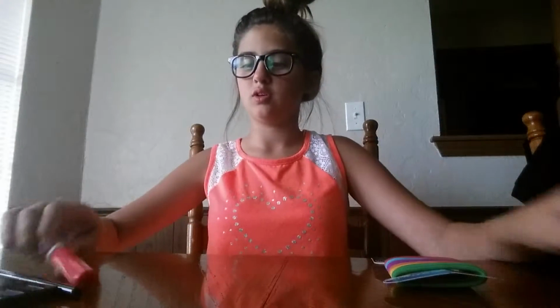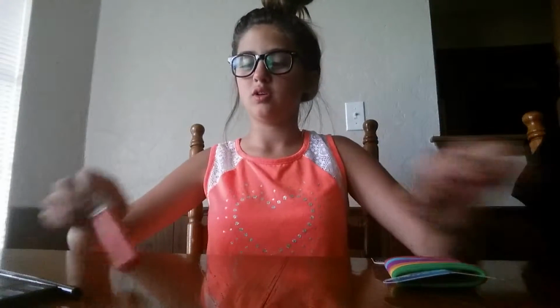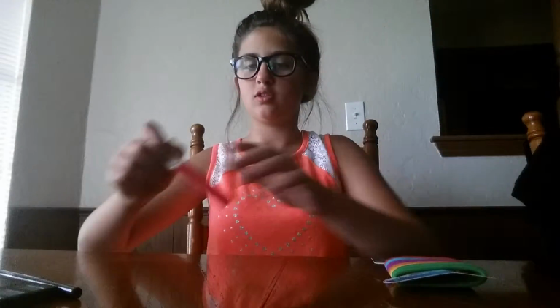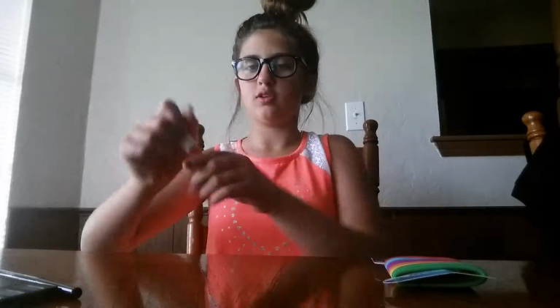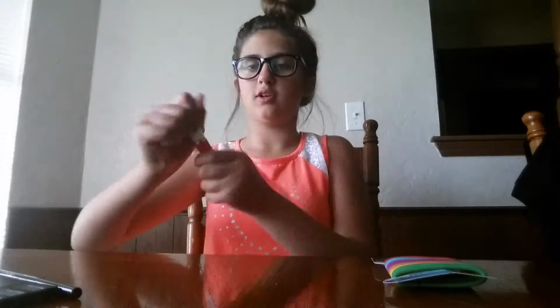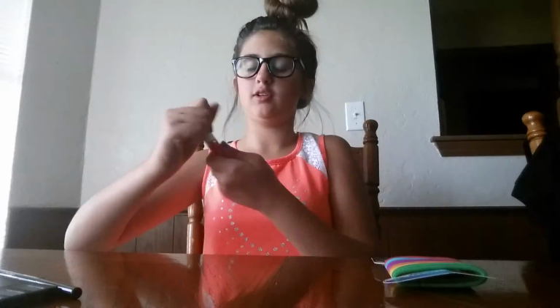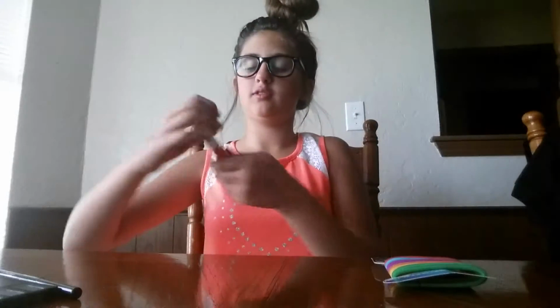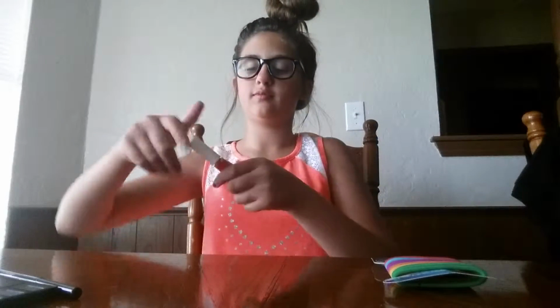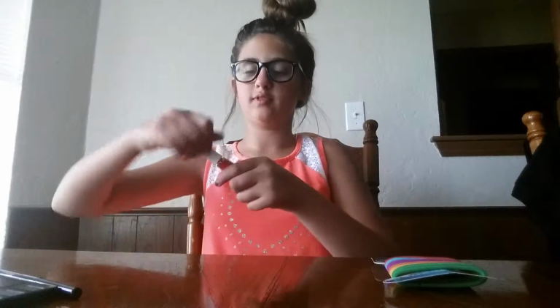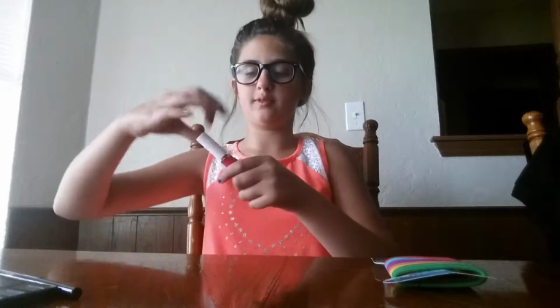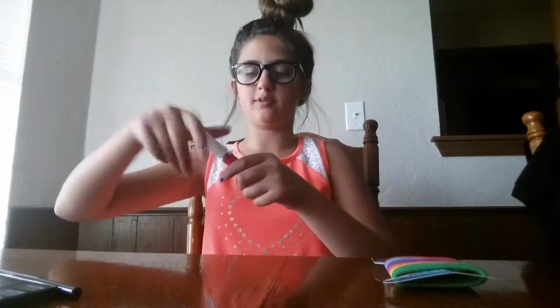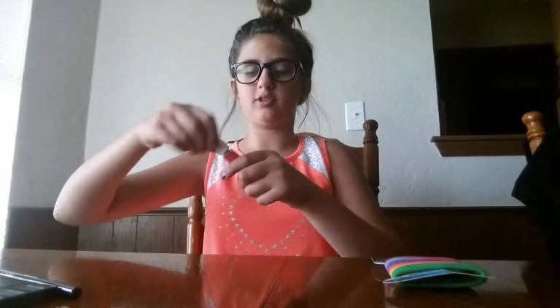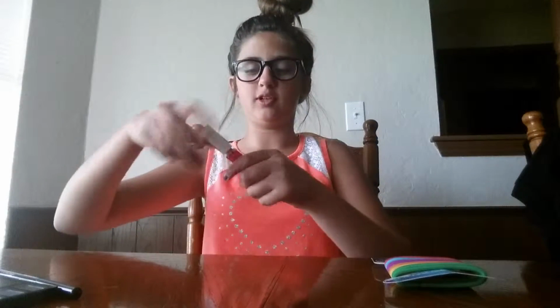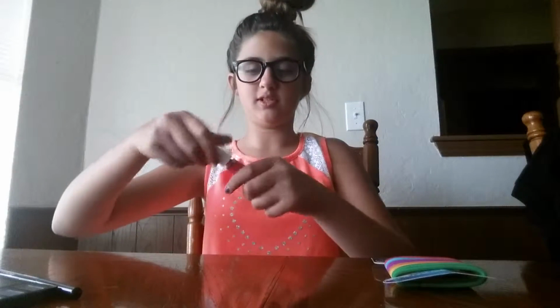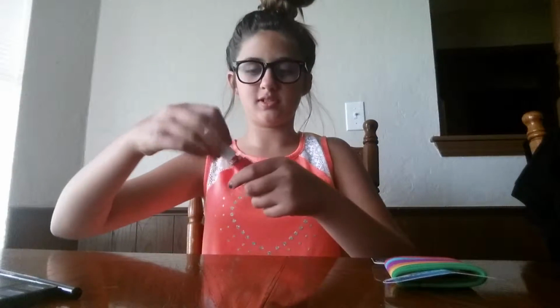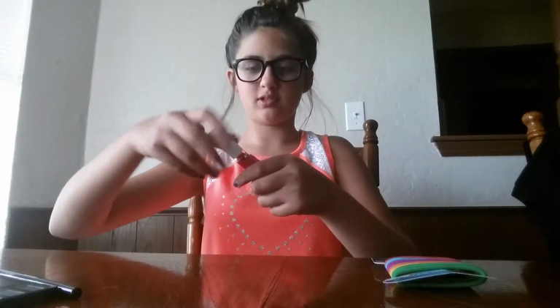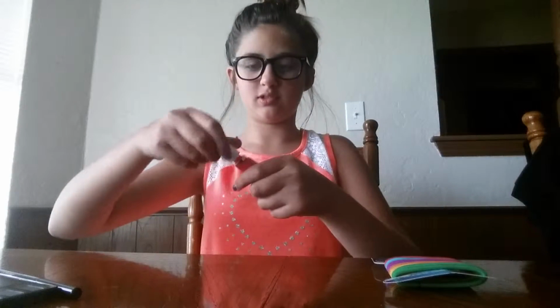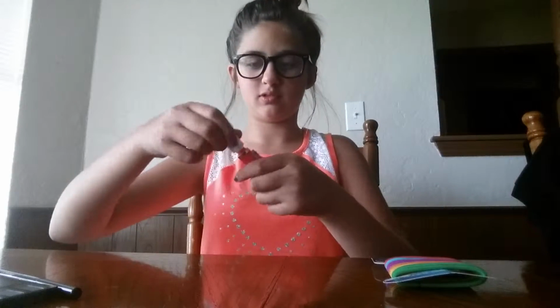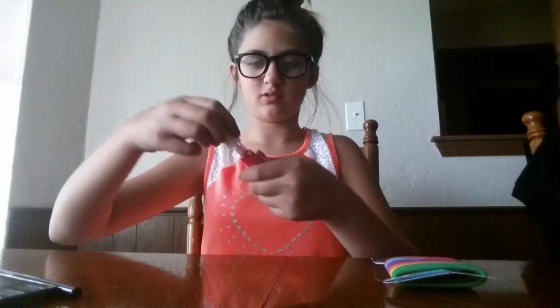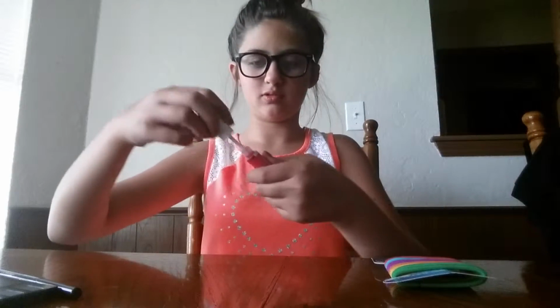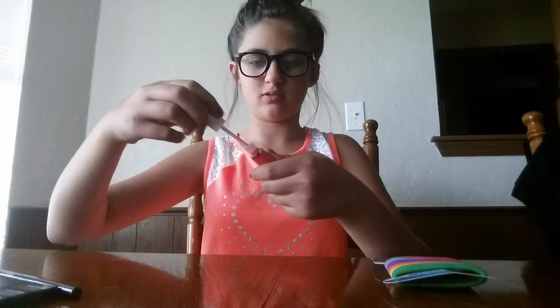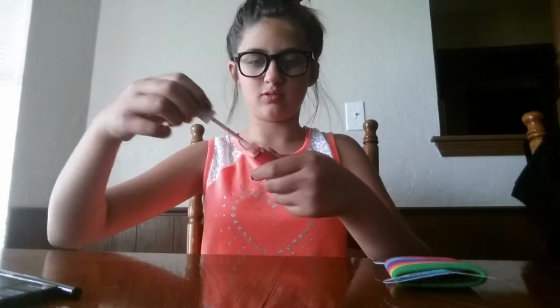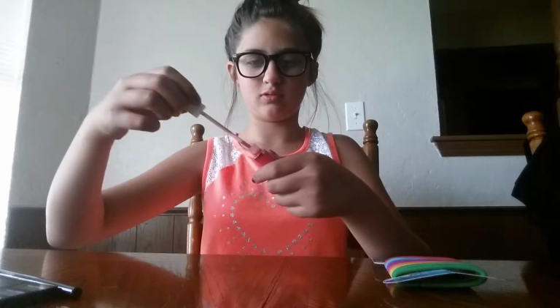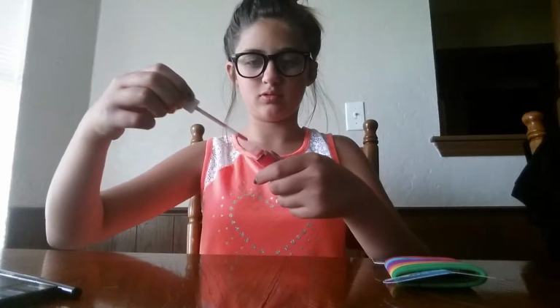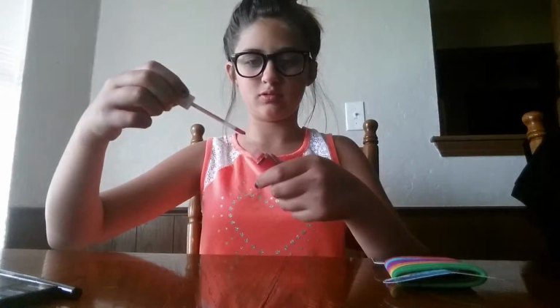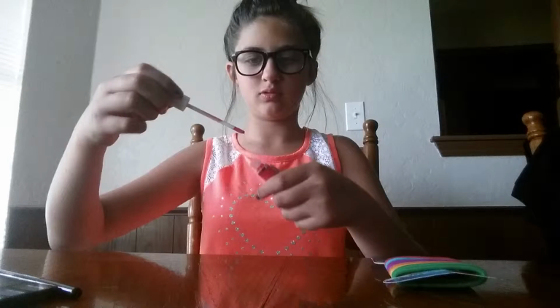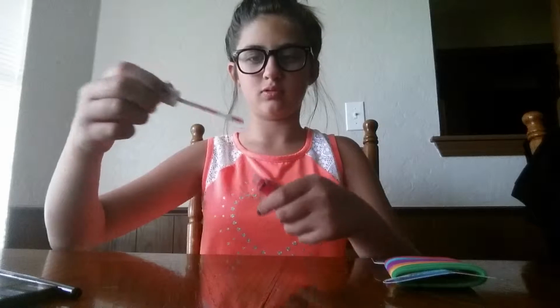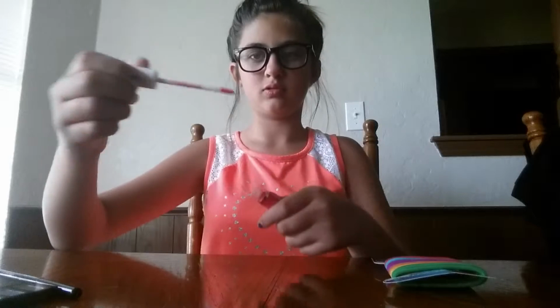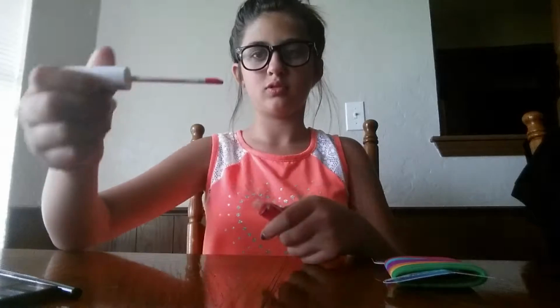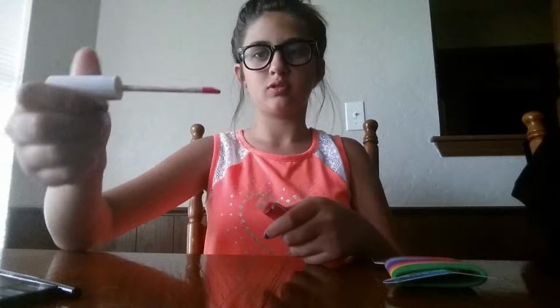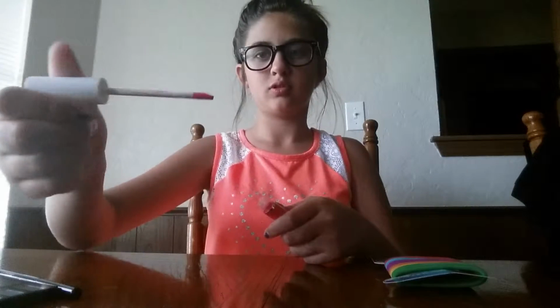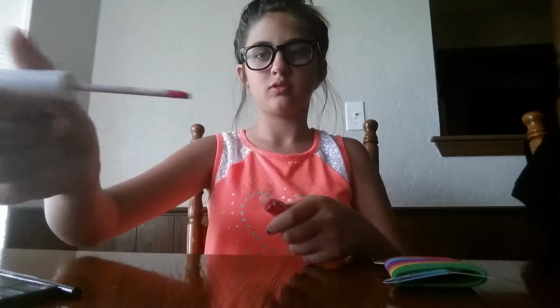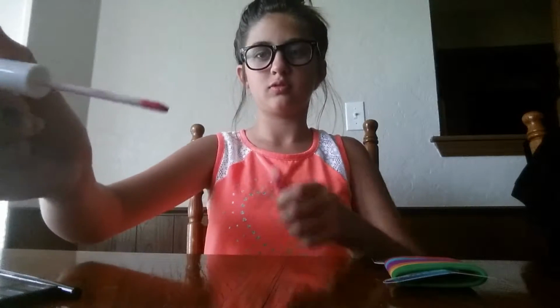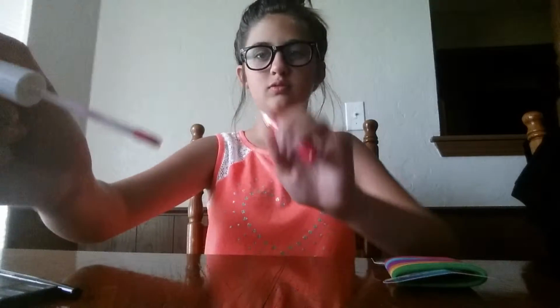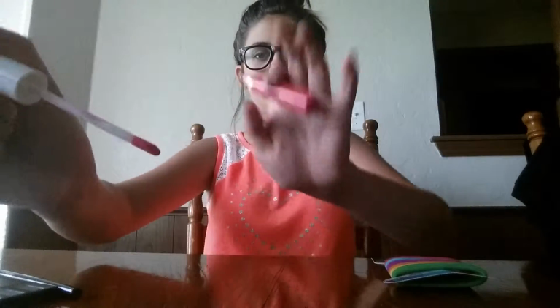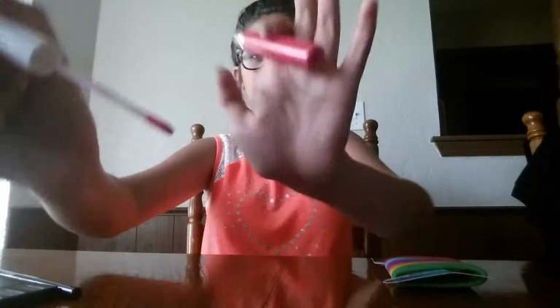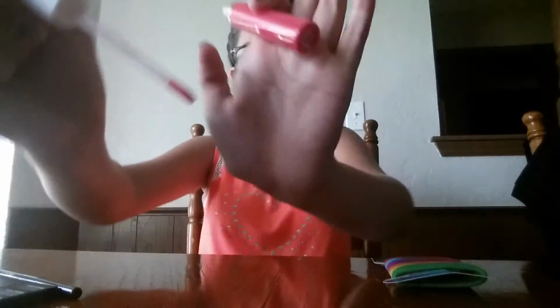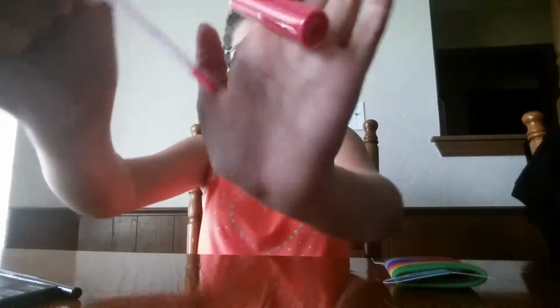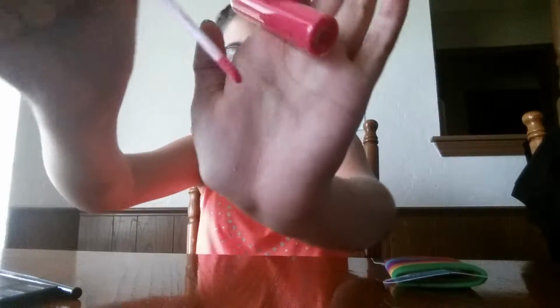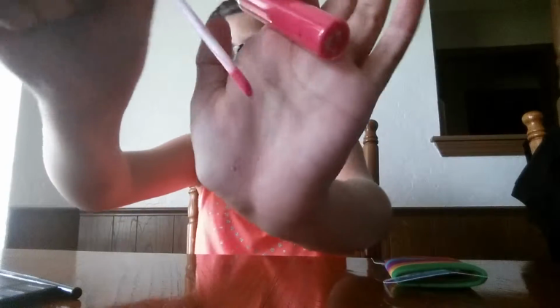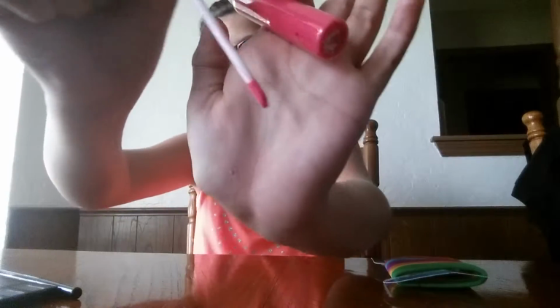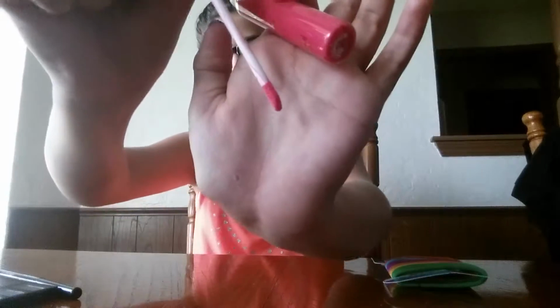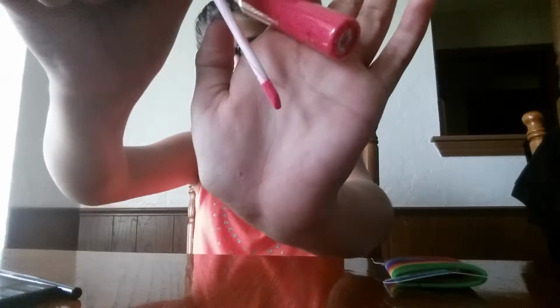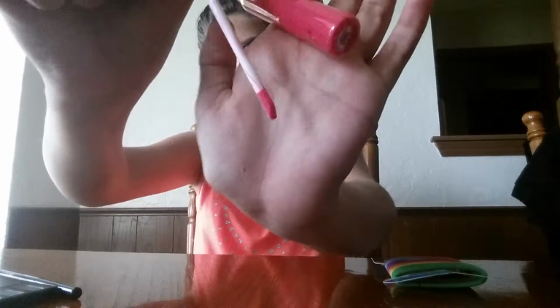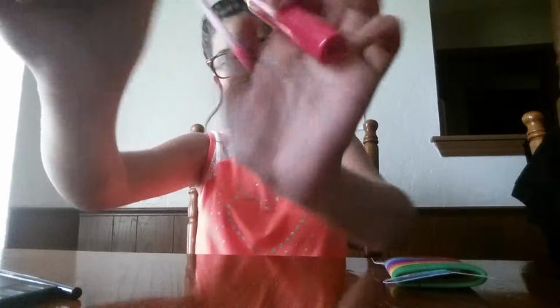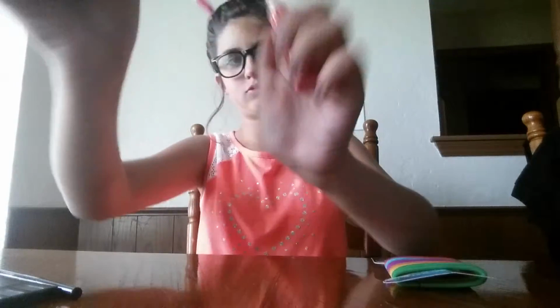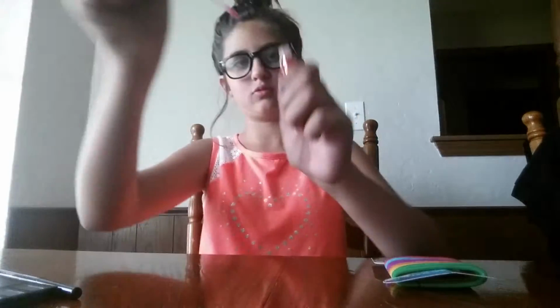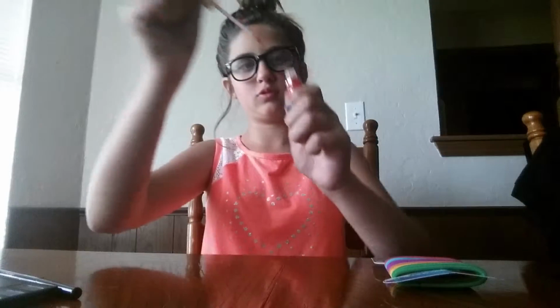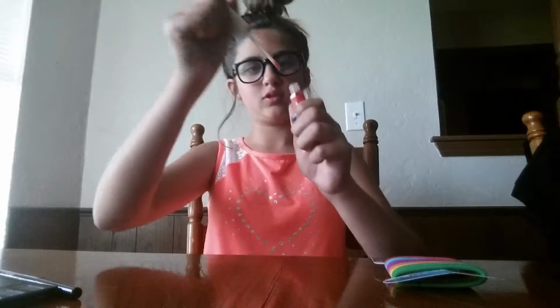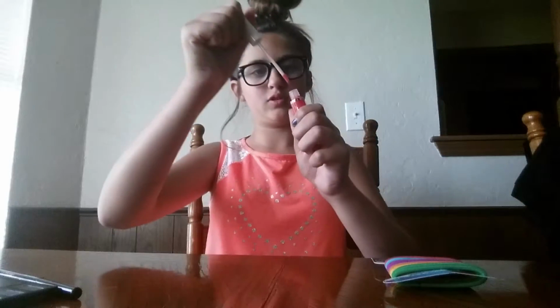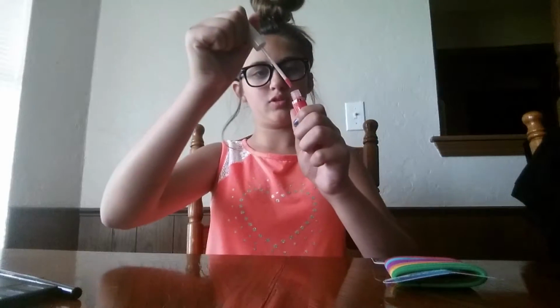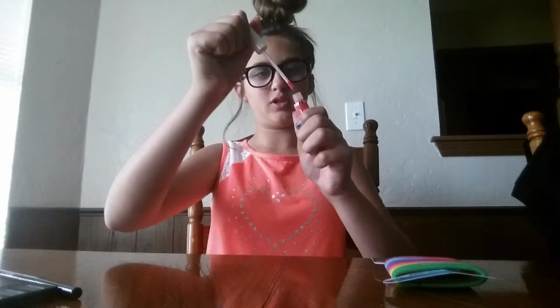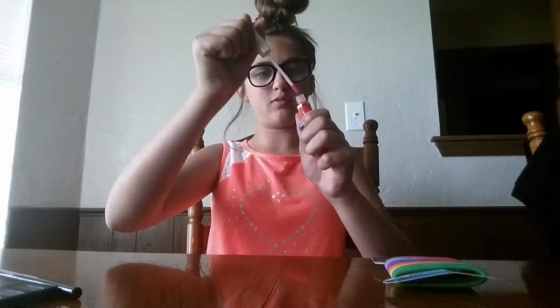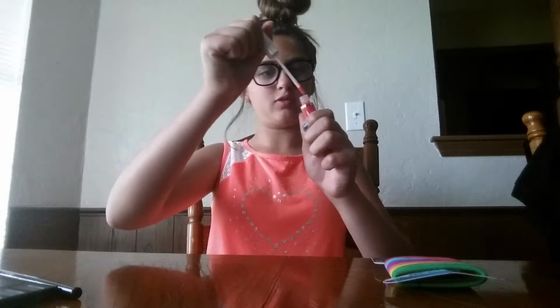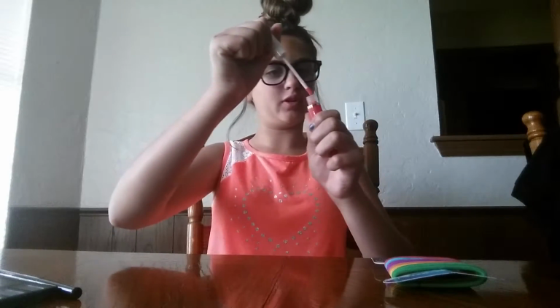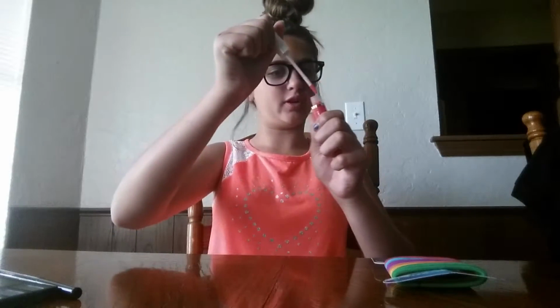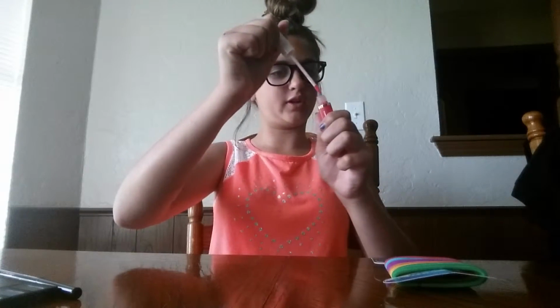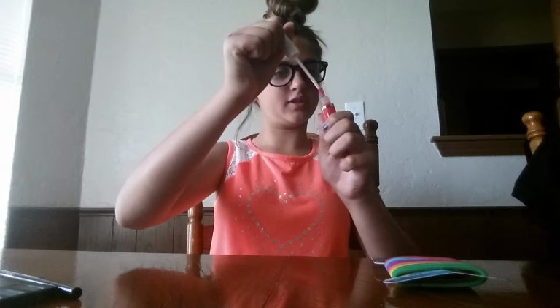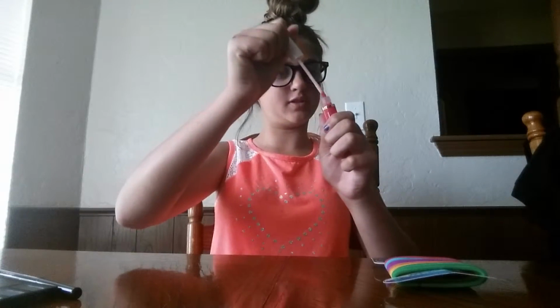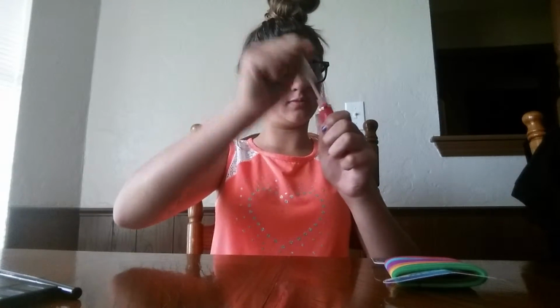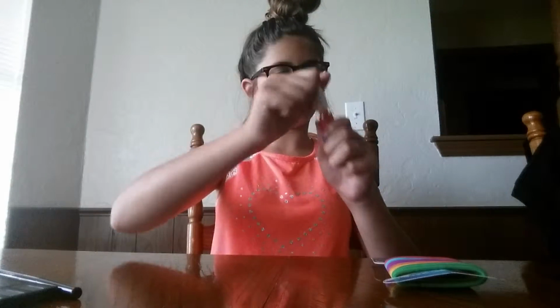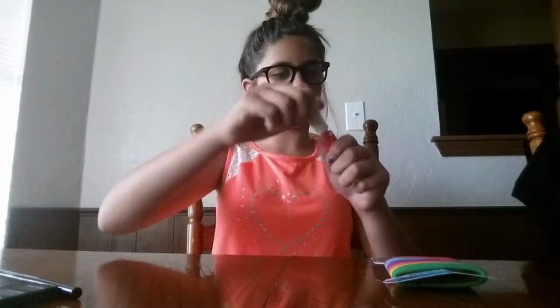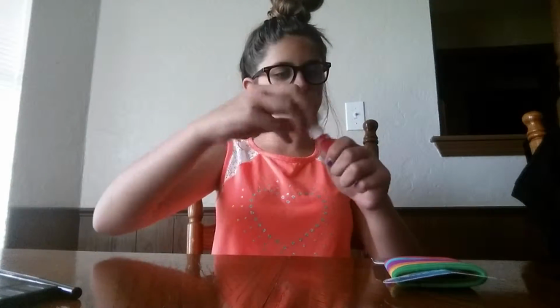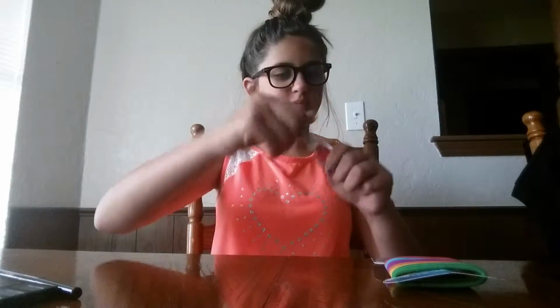Lipstick - that smells good. Liquid makeup and the lip gloss - I really like this lip gloss.